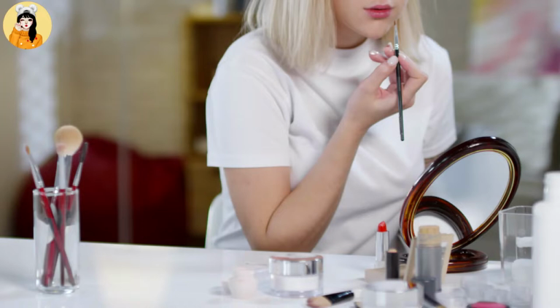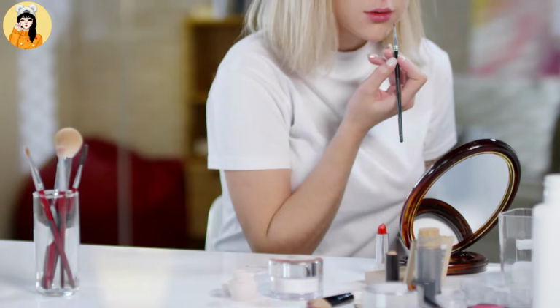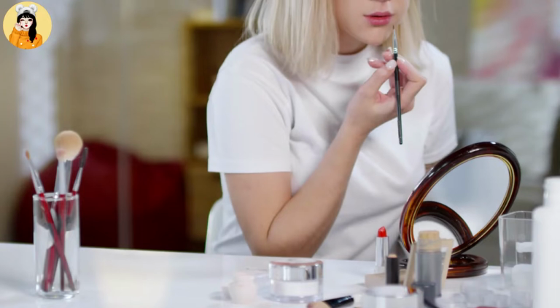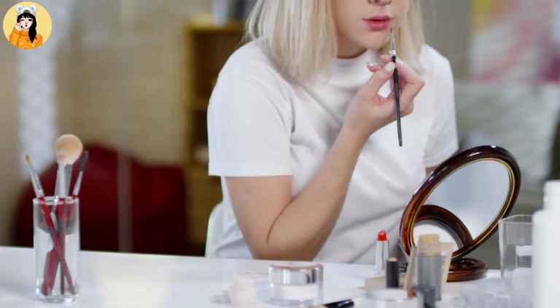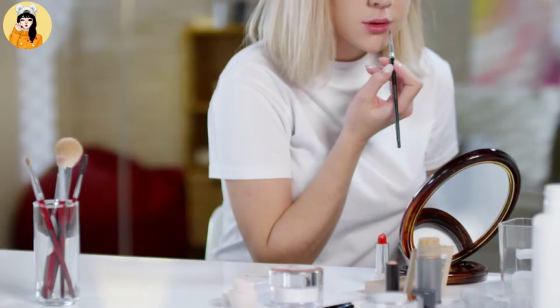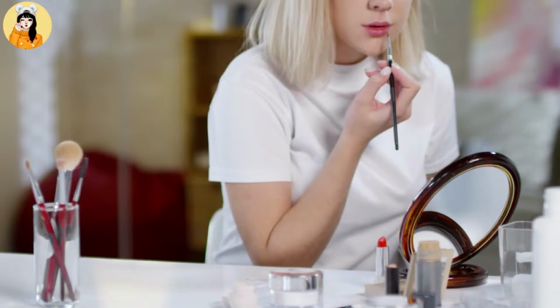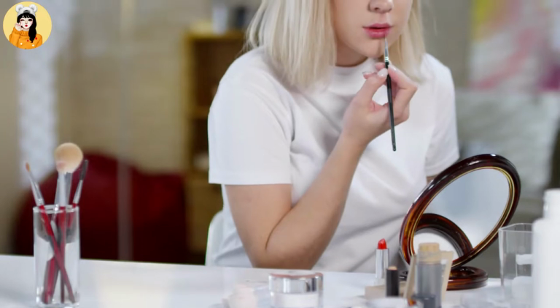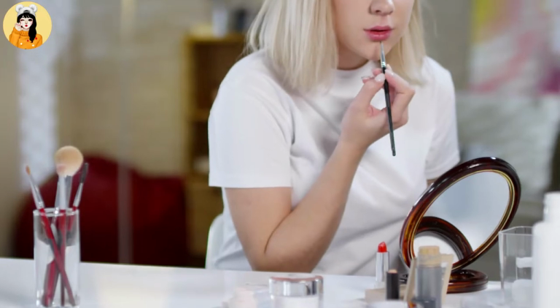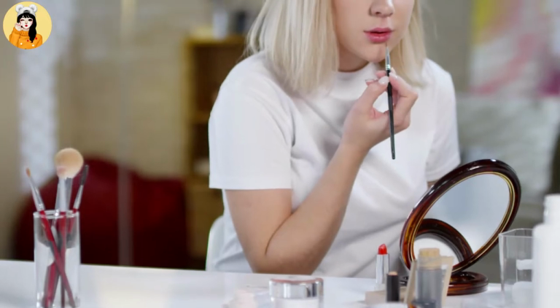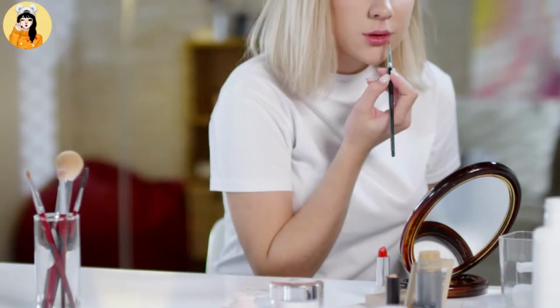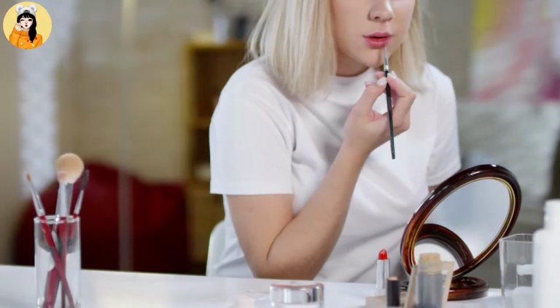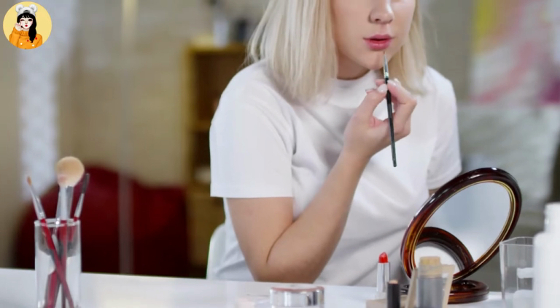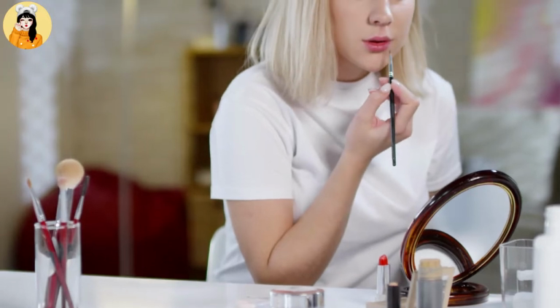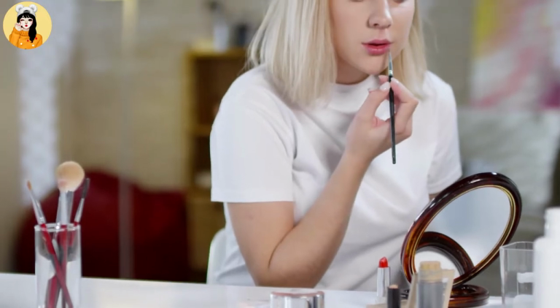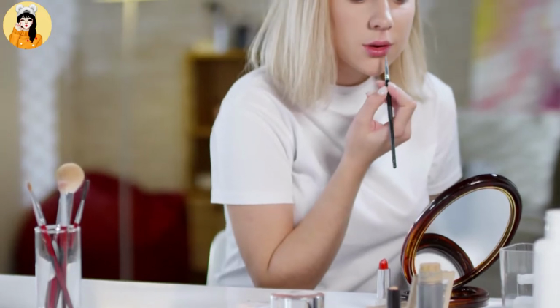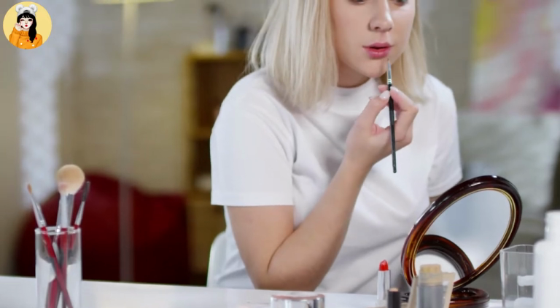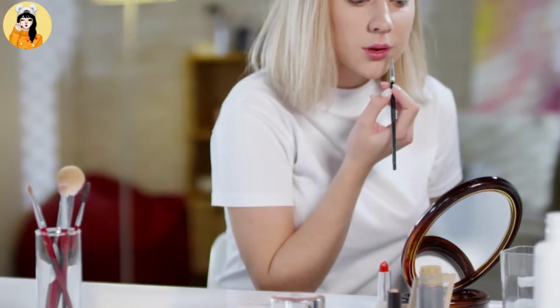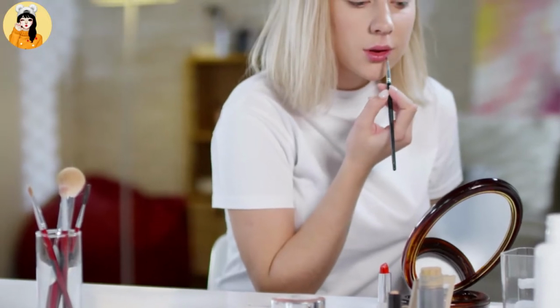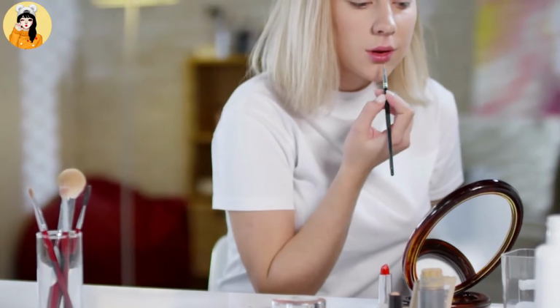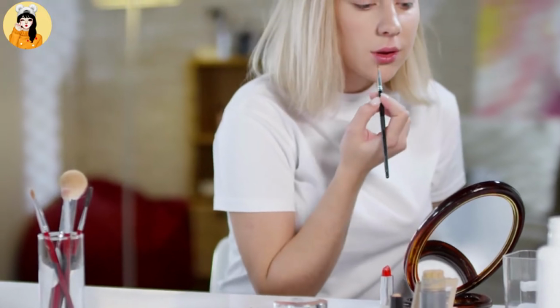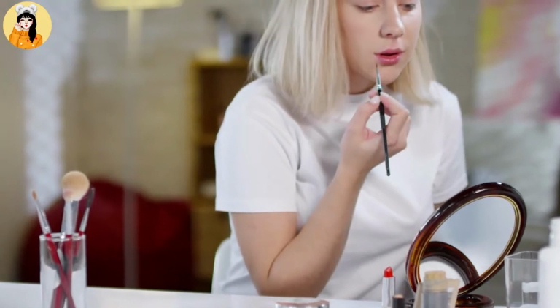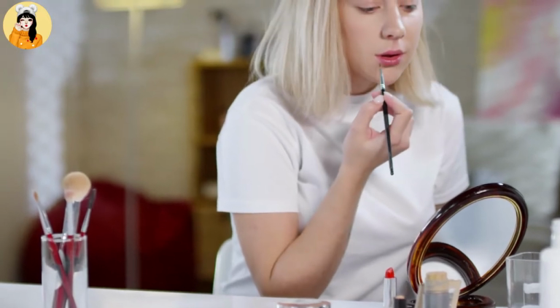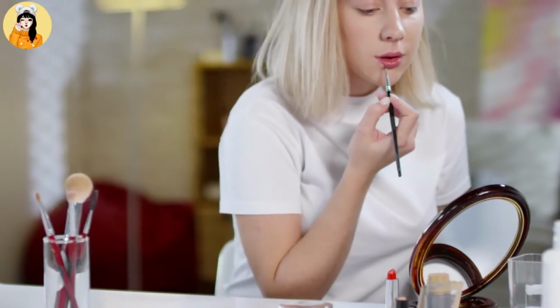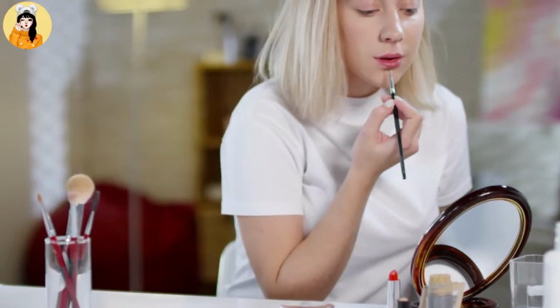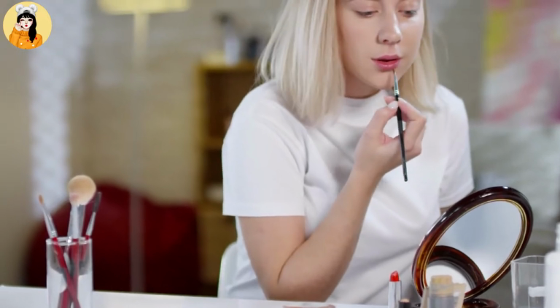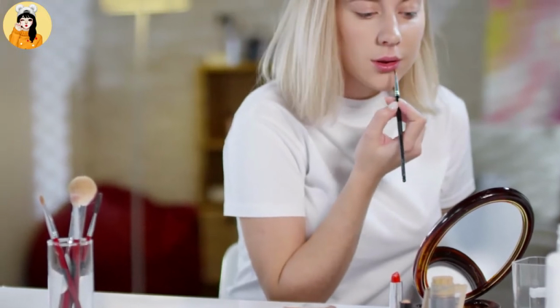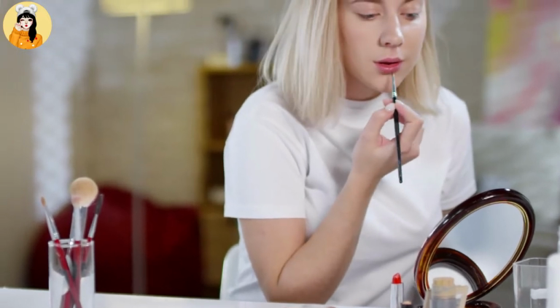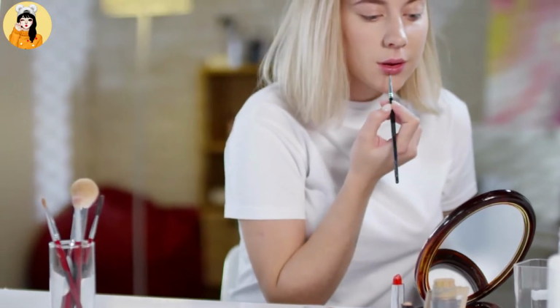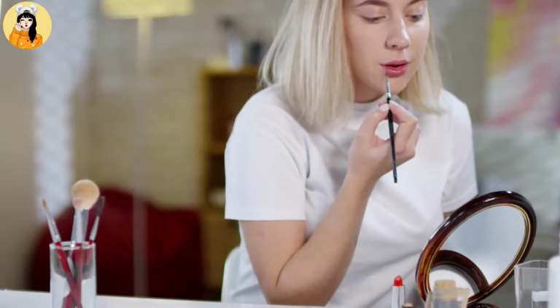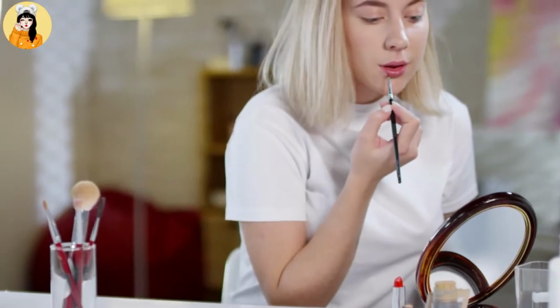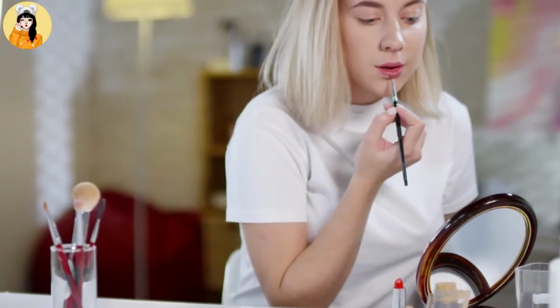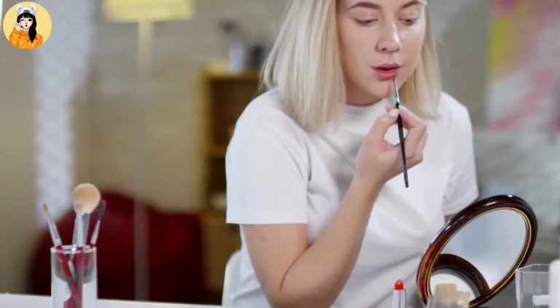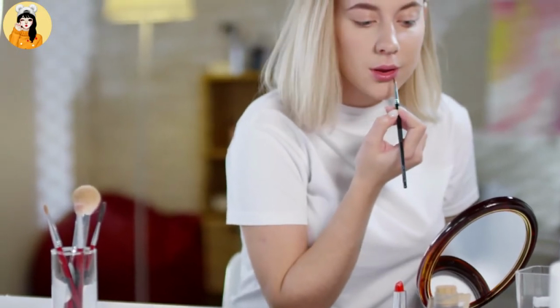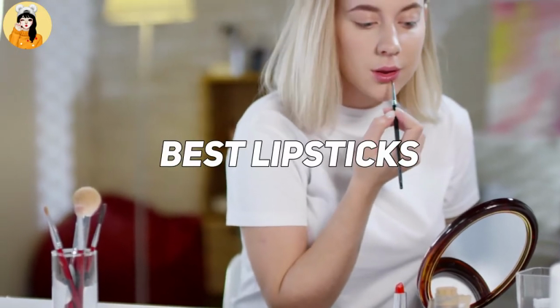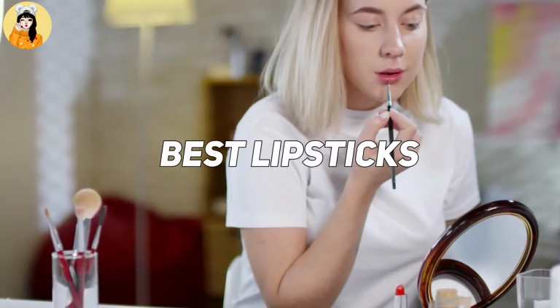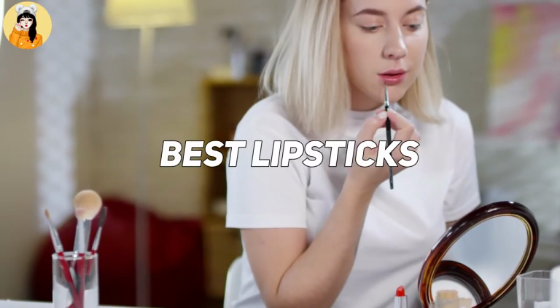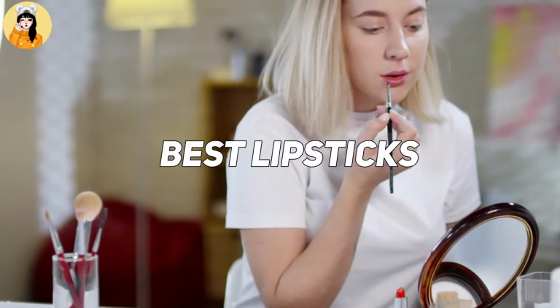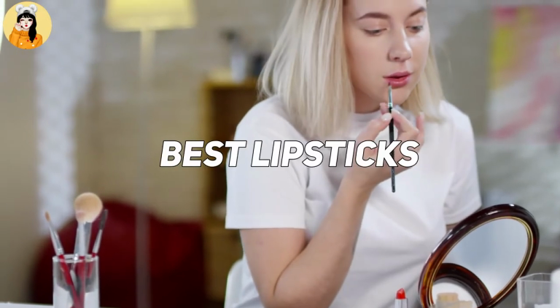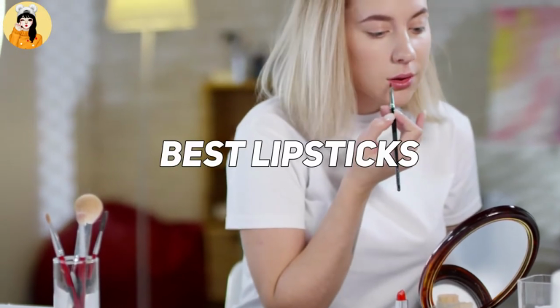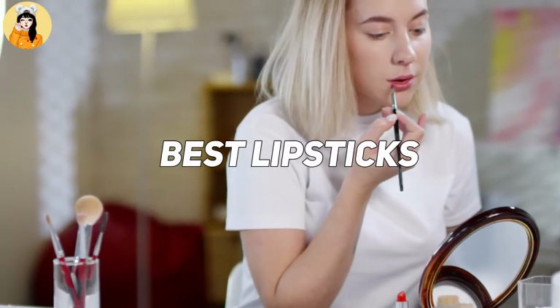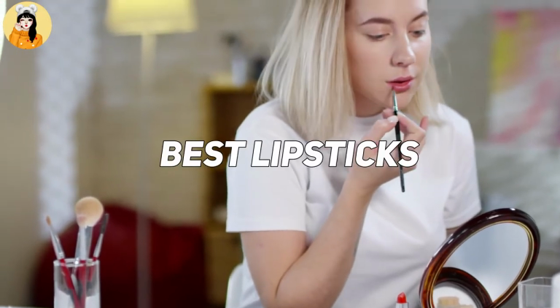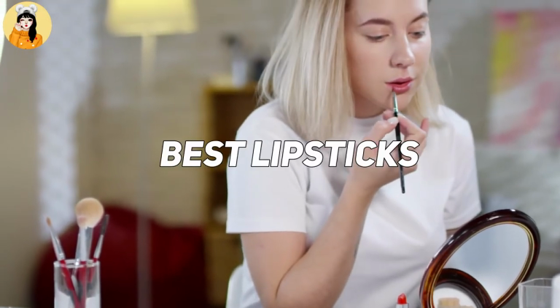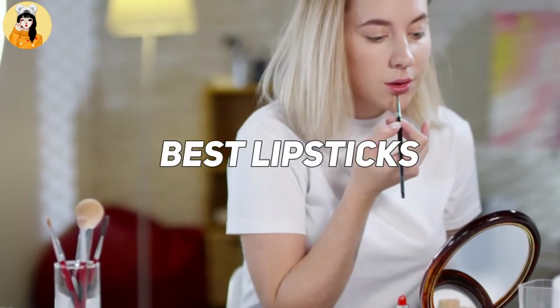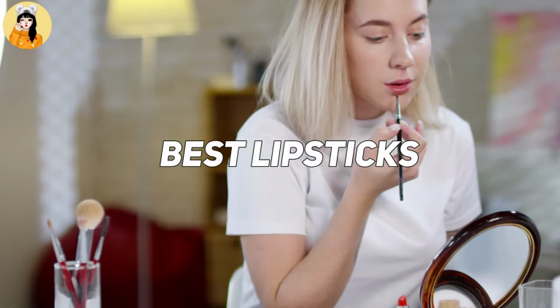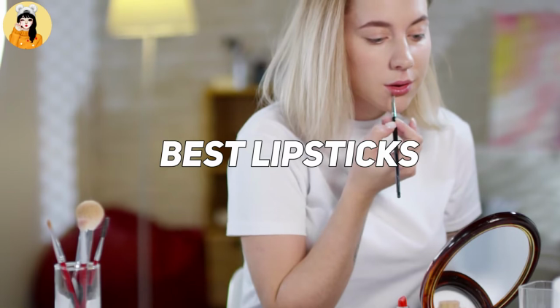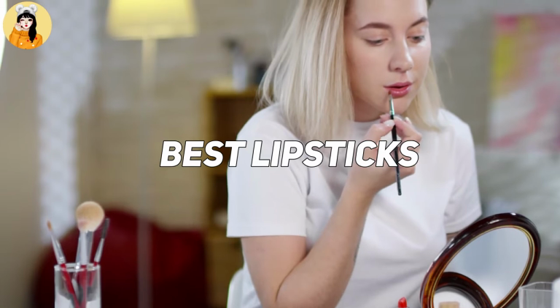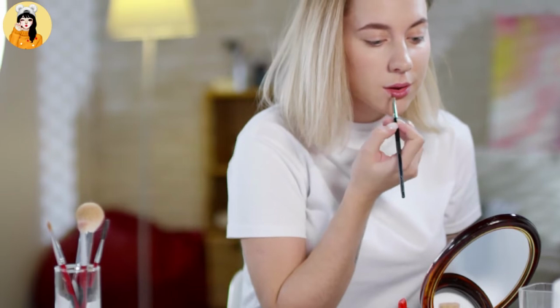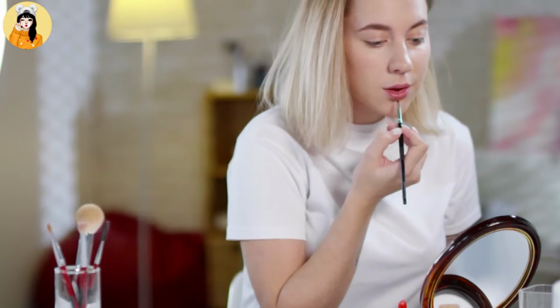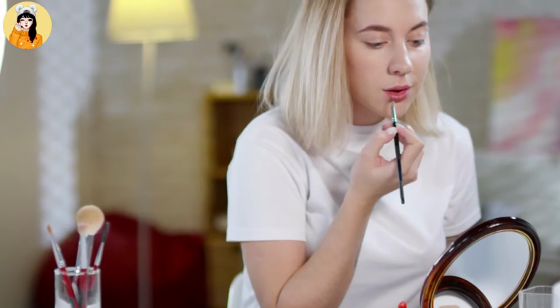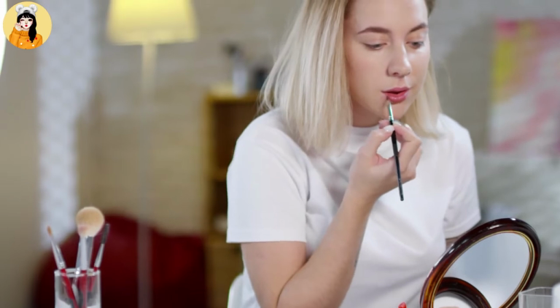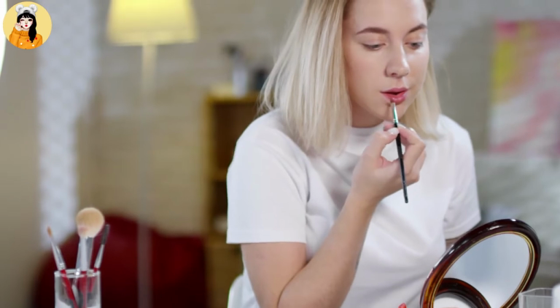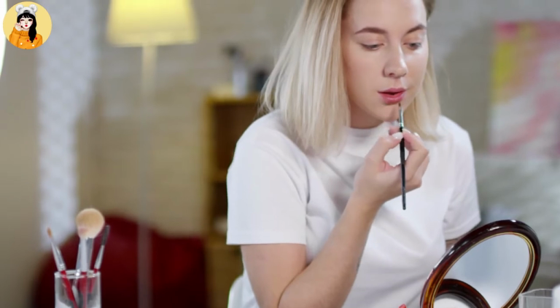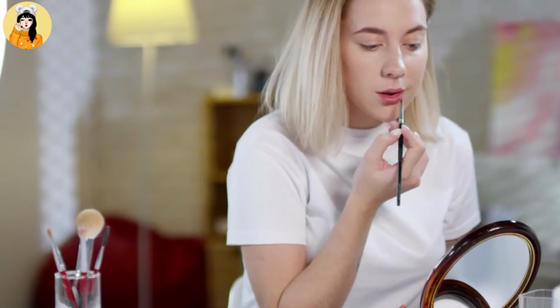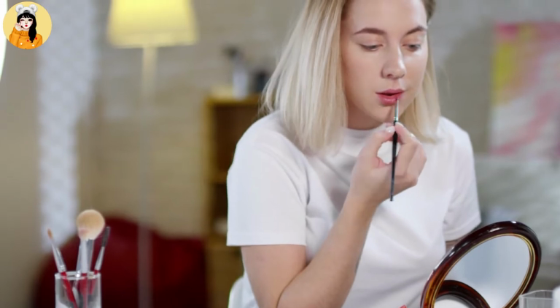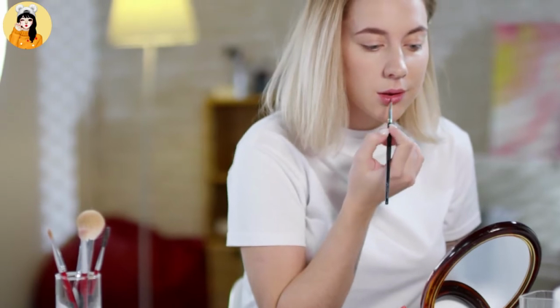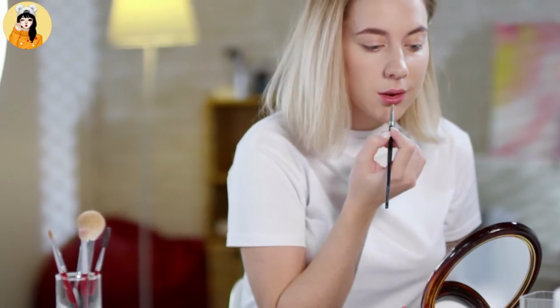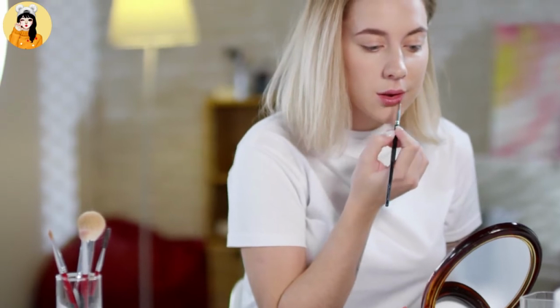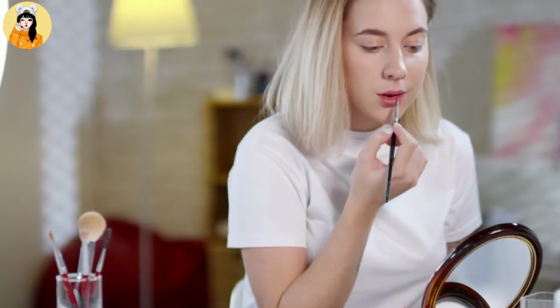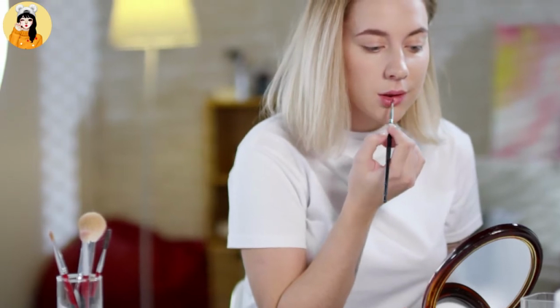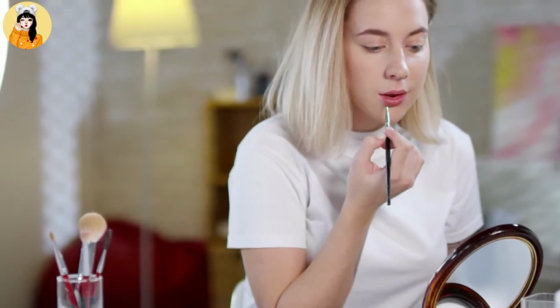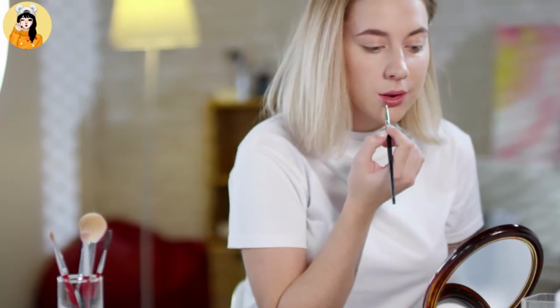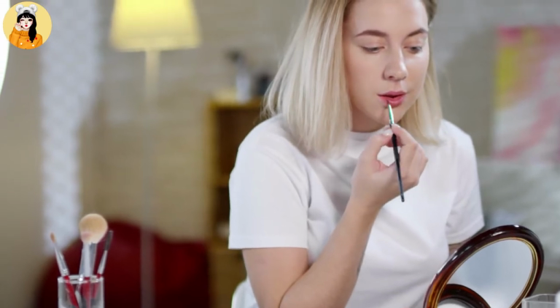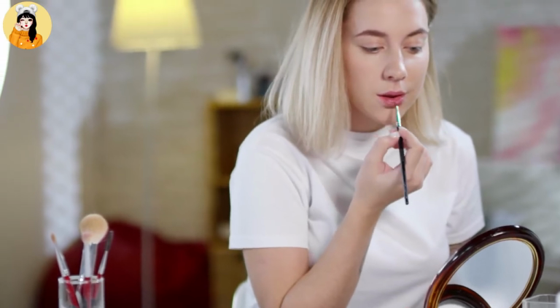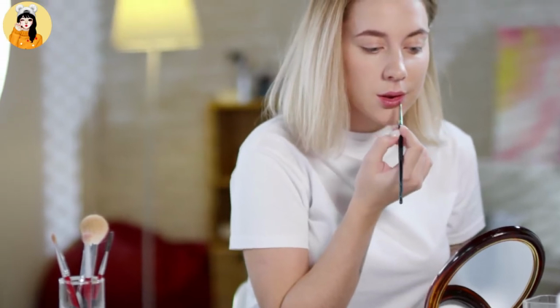Hello friend! In today's video, I'll tell you about the best lipstick ever. So without further ado, let's get into it.